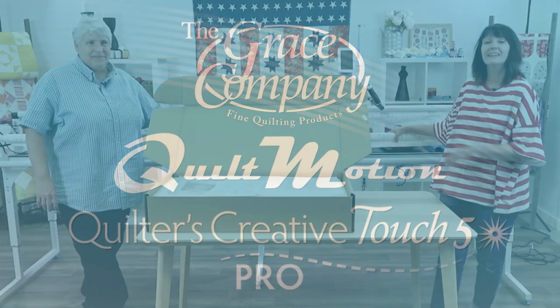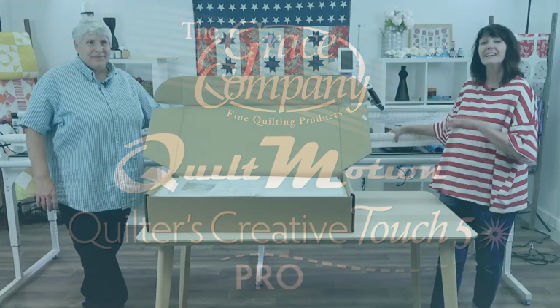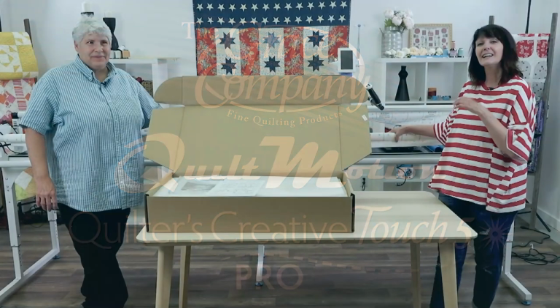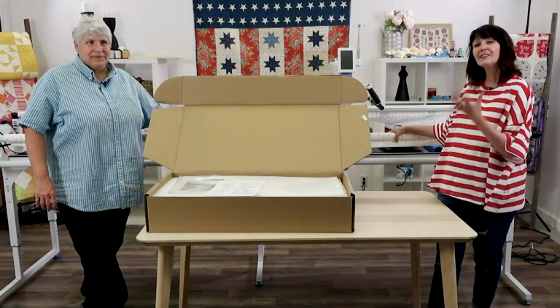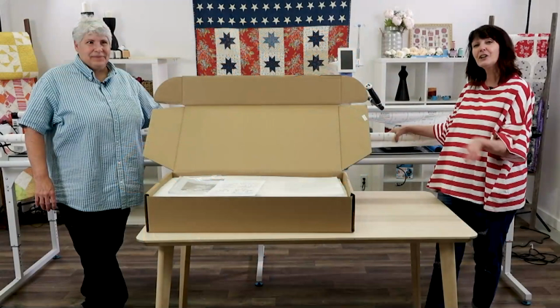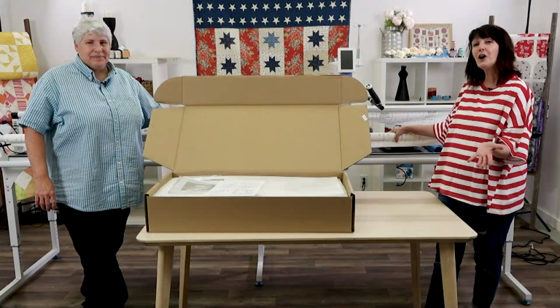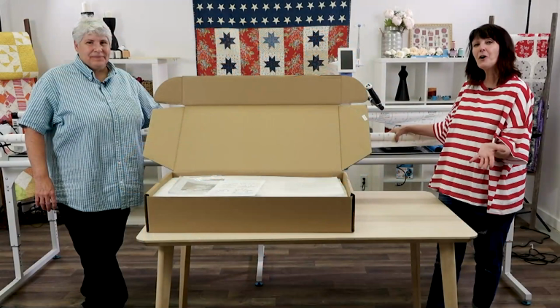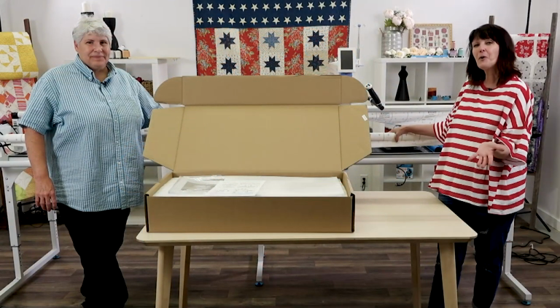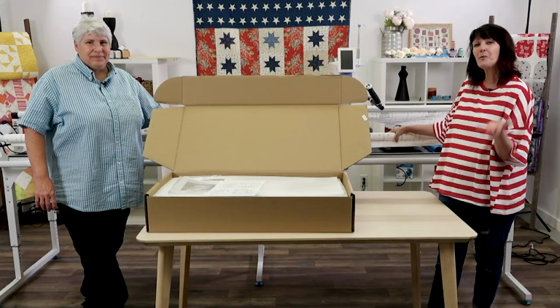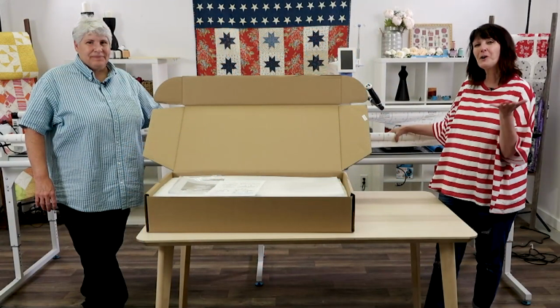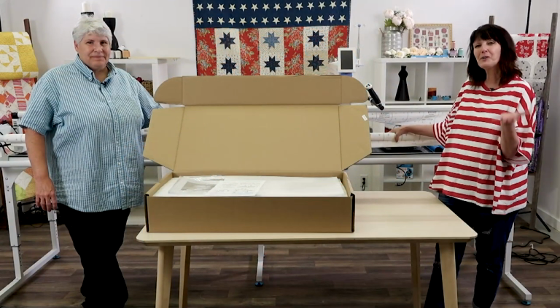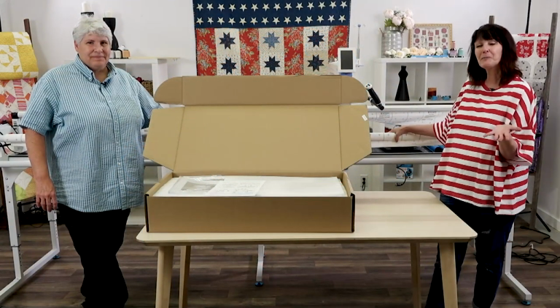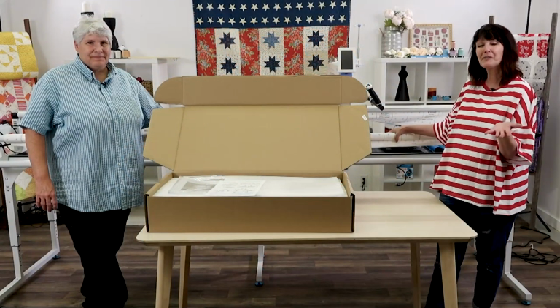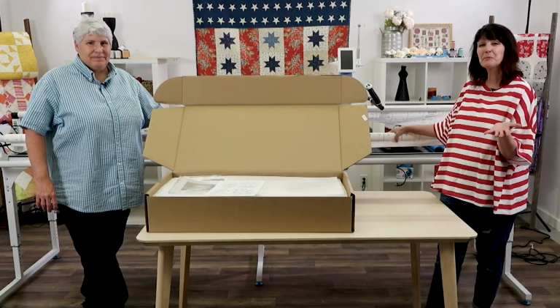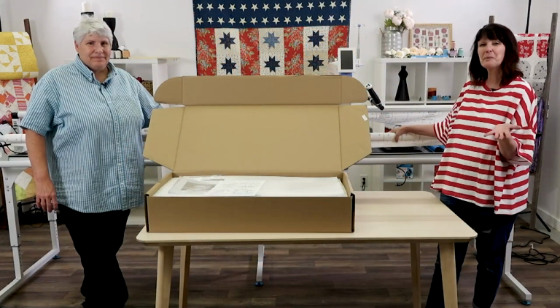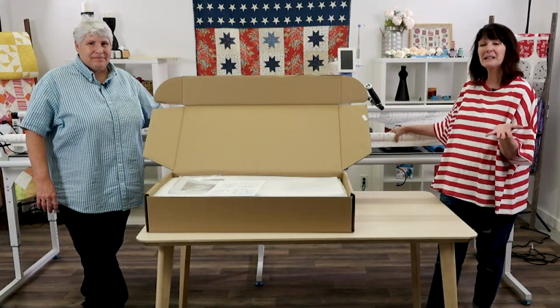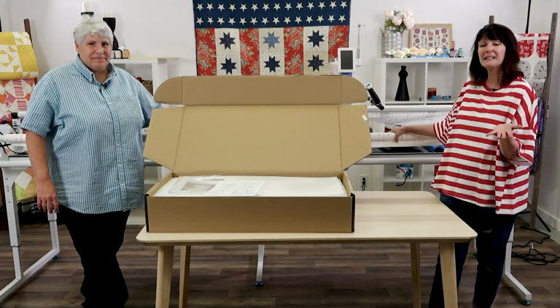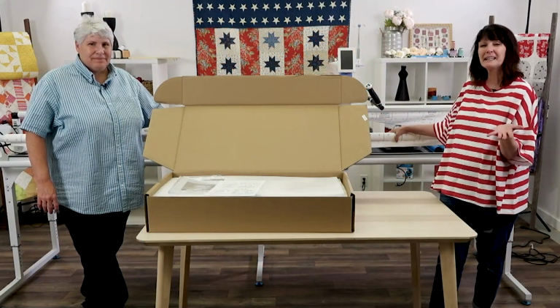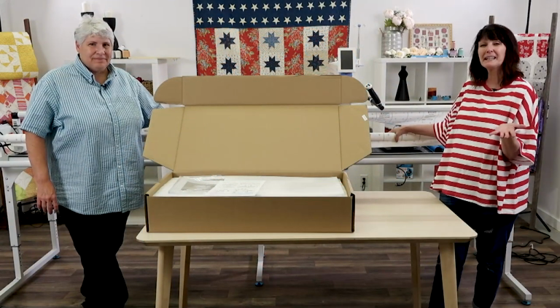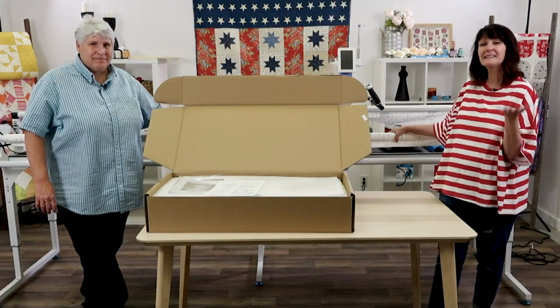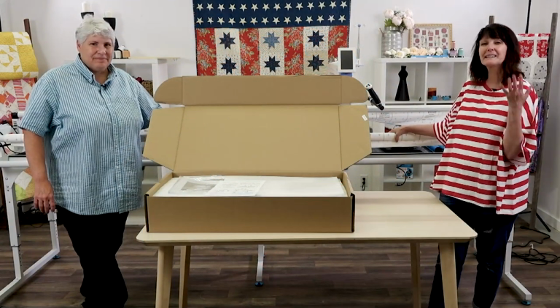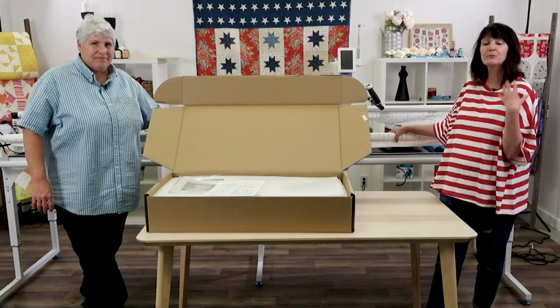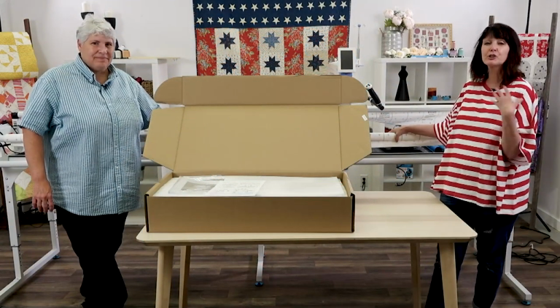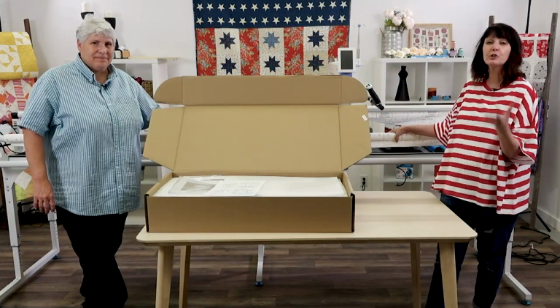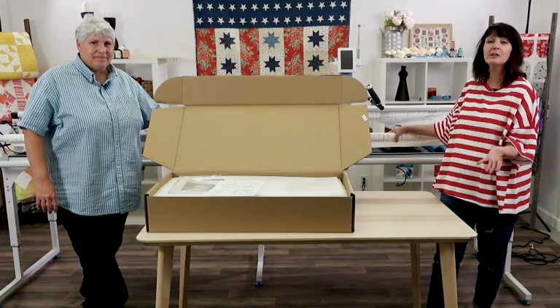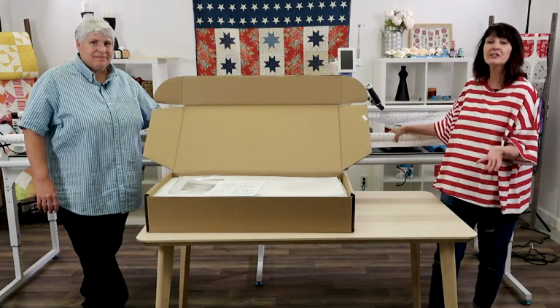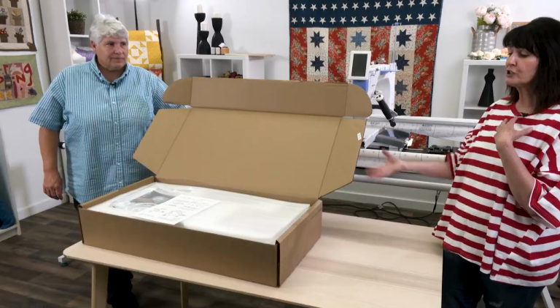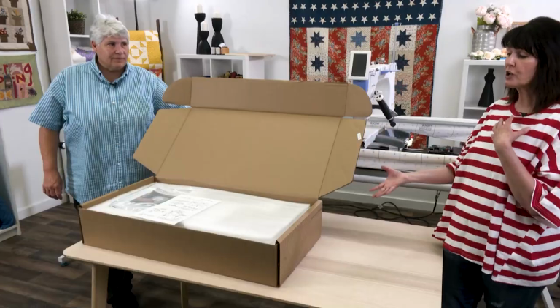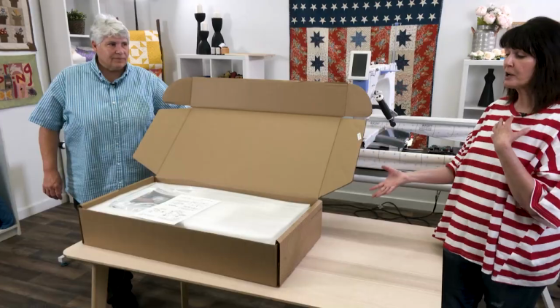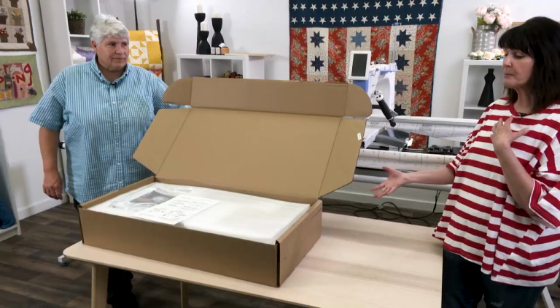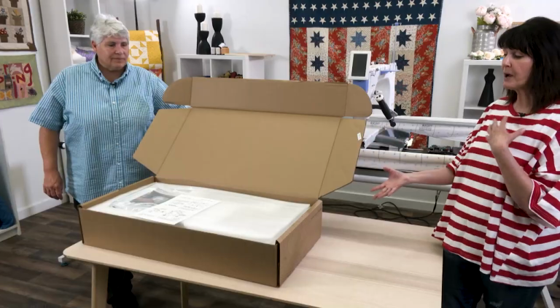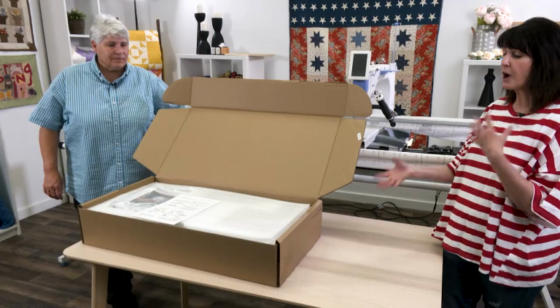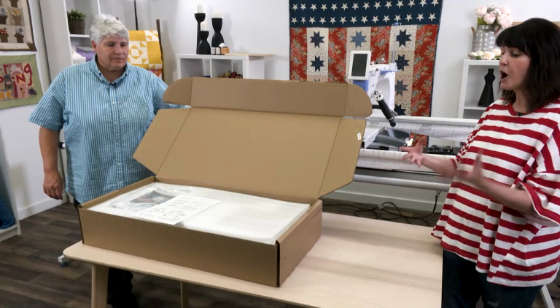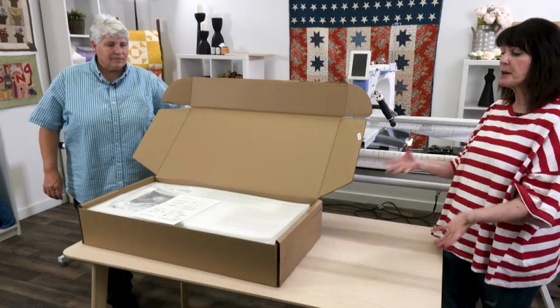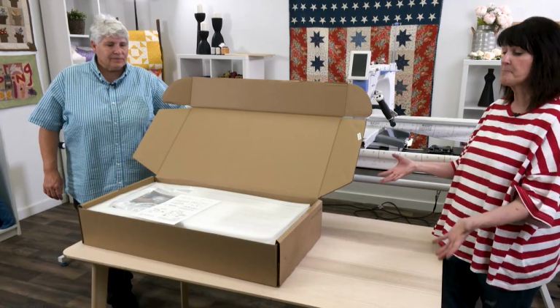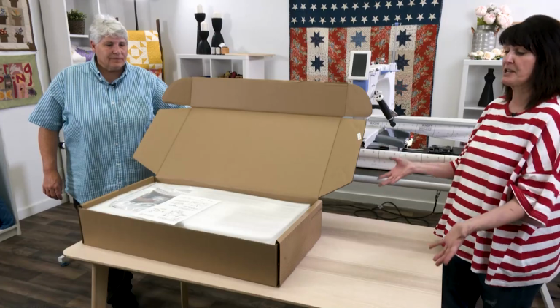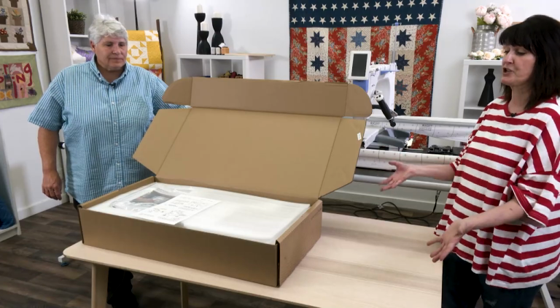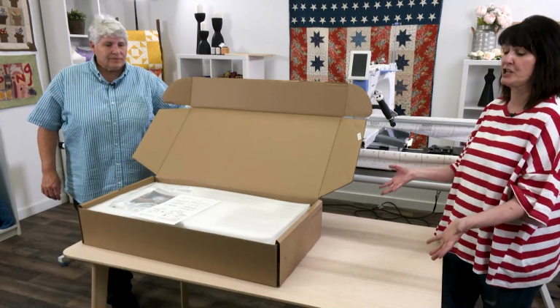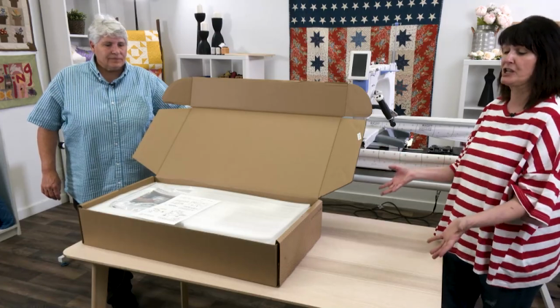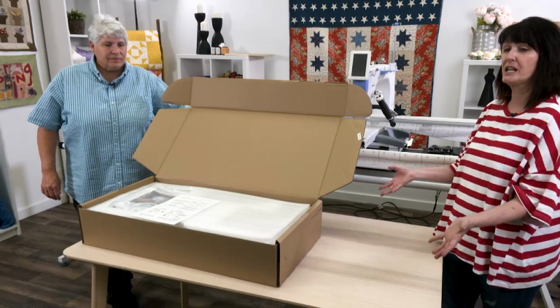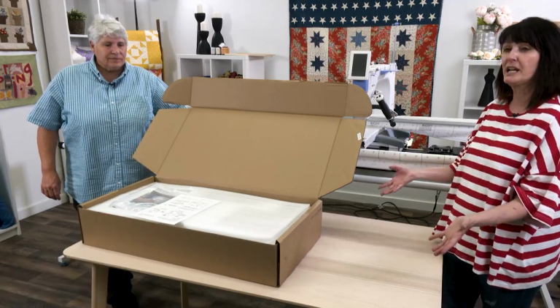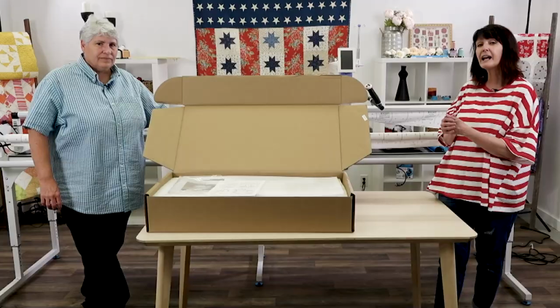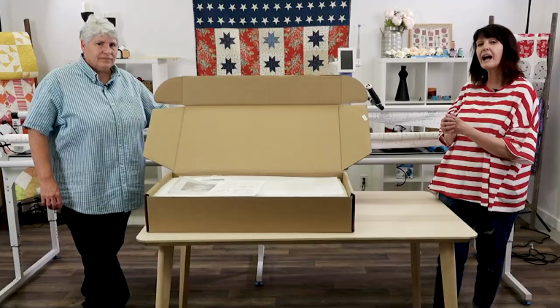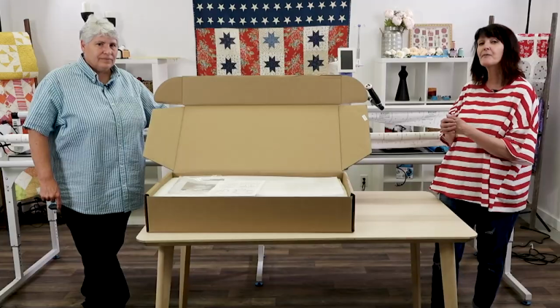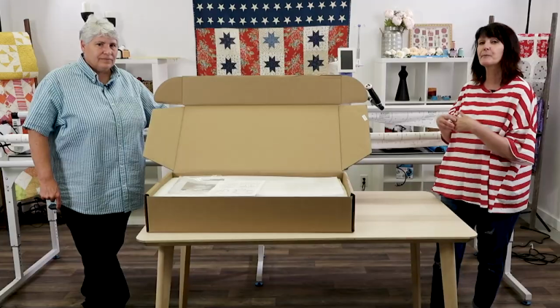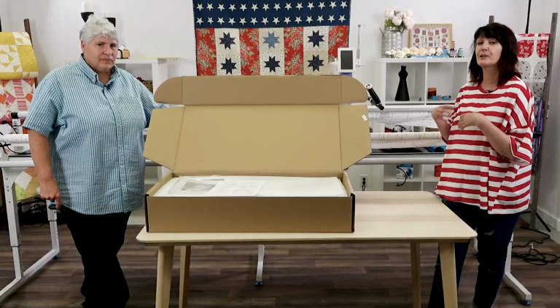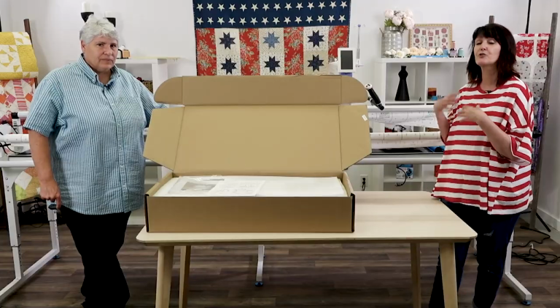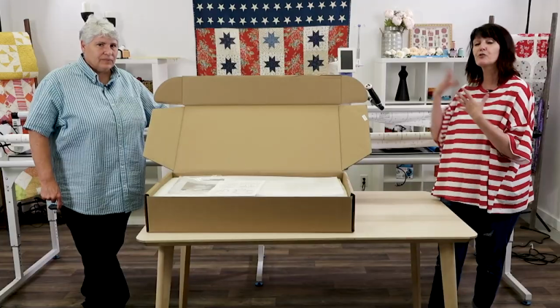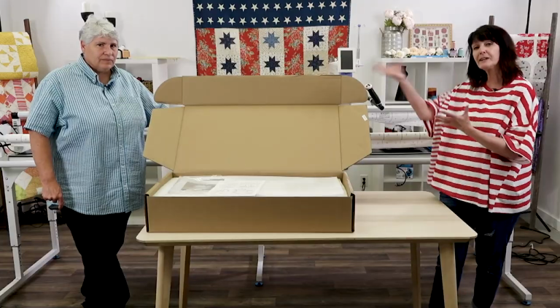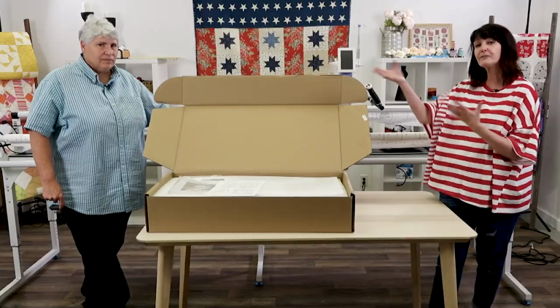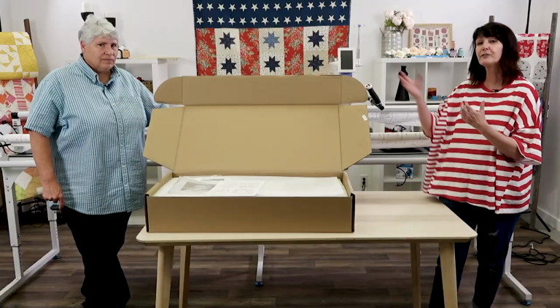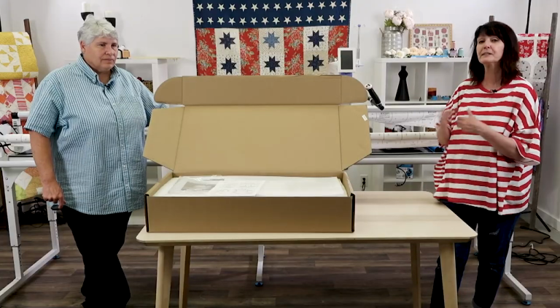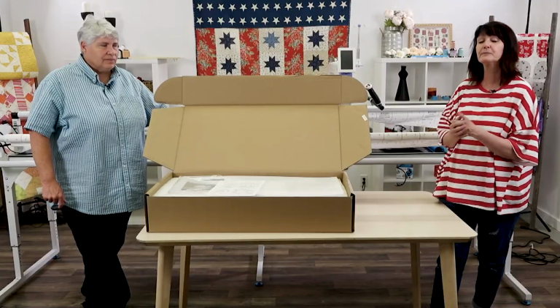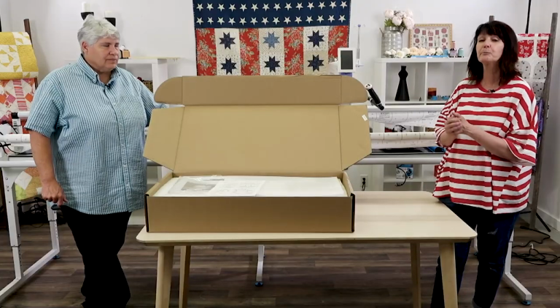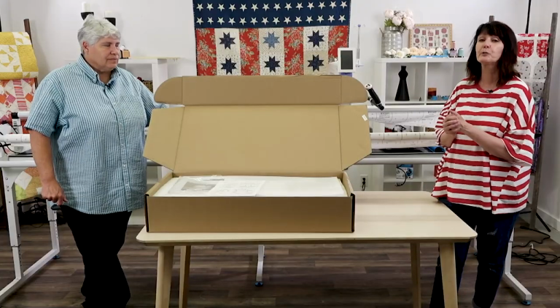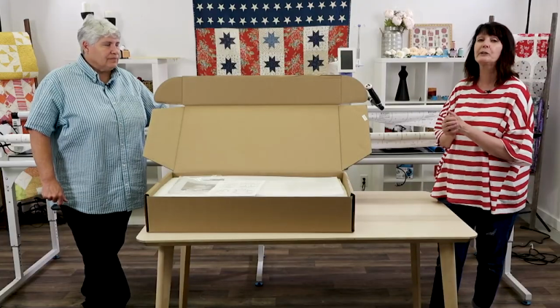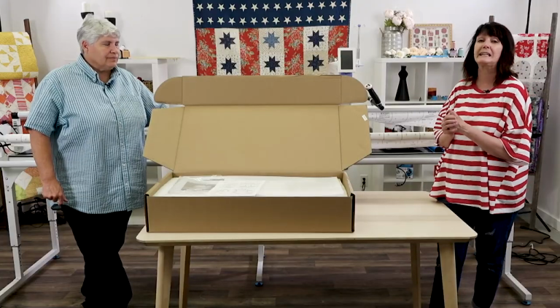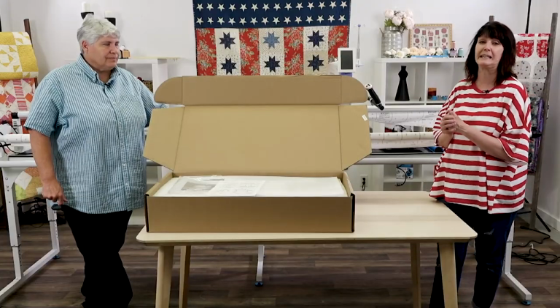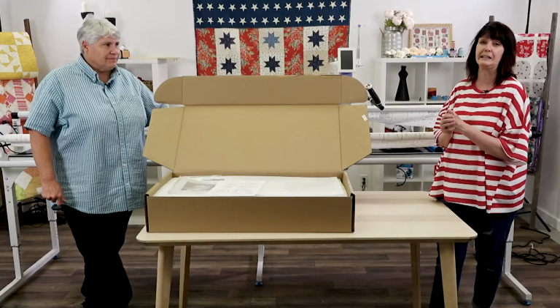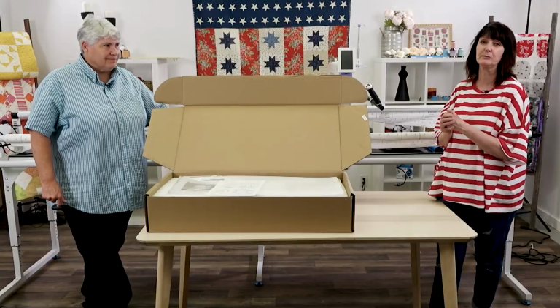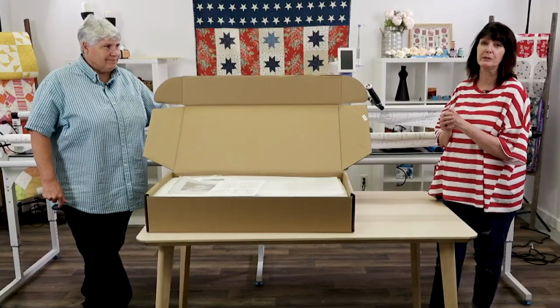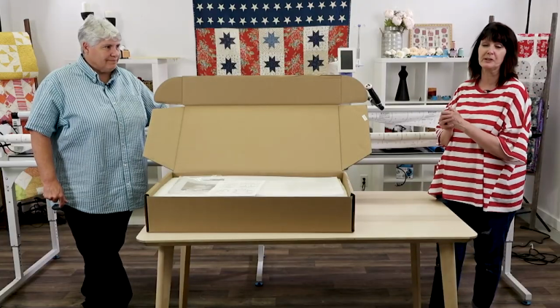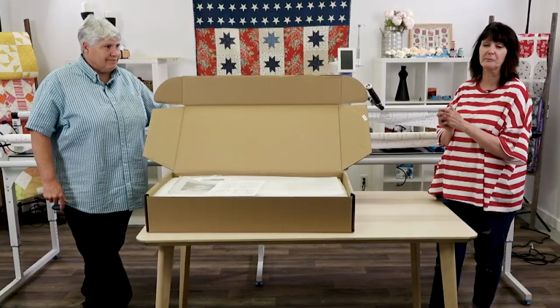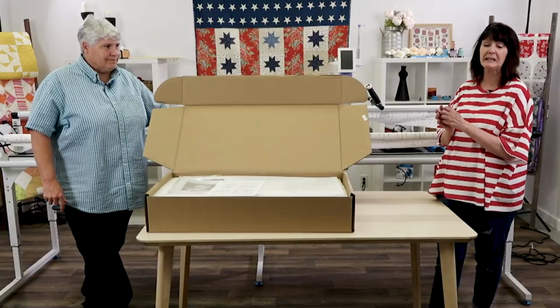Hello, welcome everybody. We're going to talk about automation and I have my great friend Marie here with me.